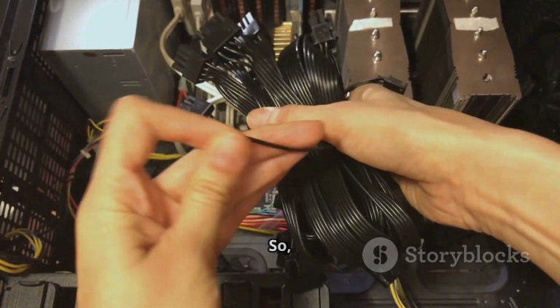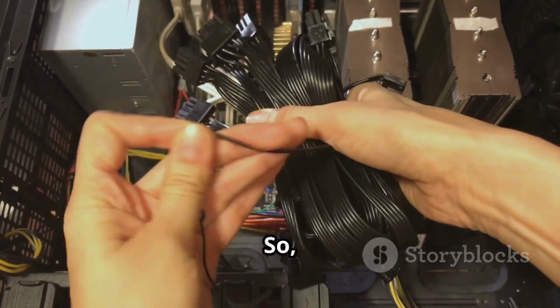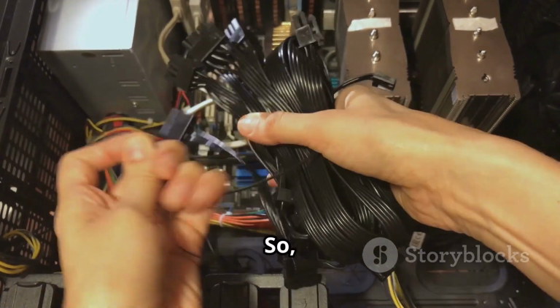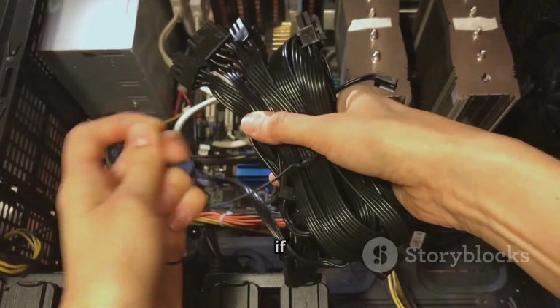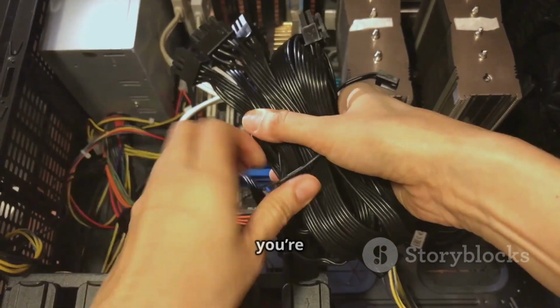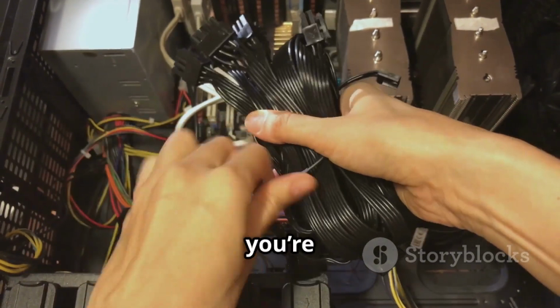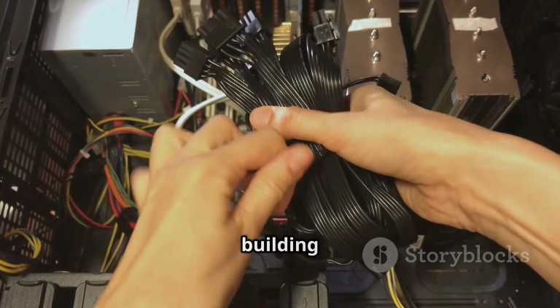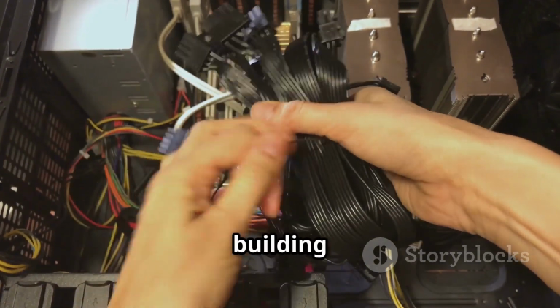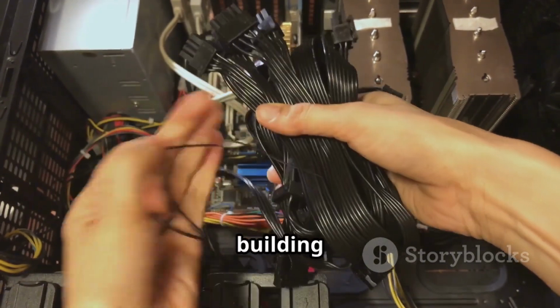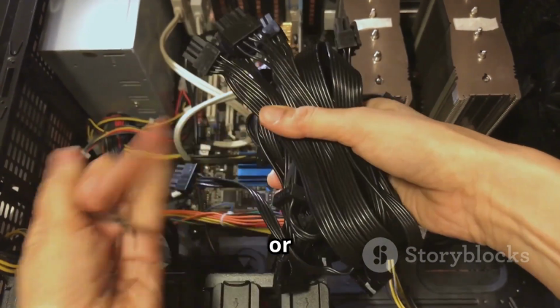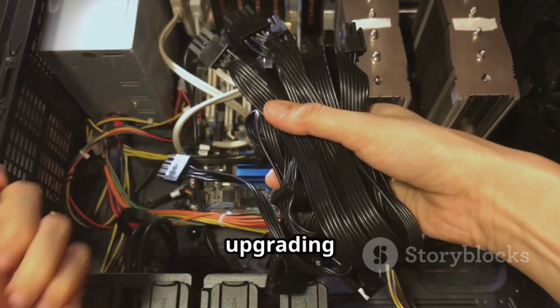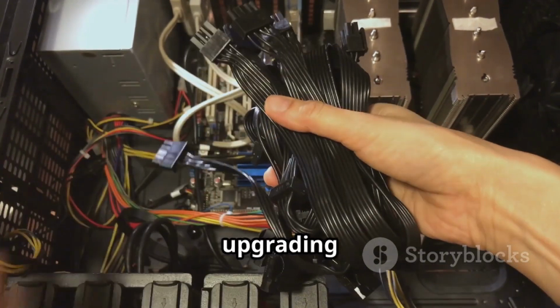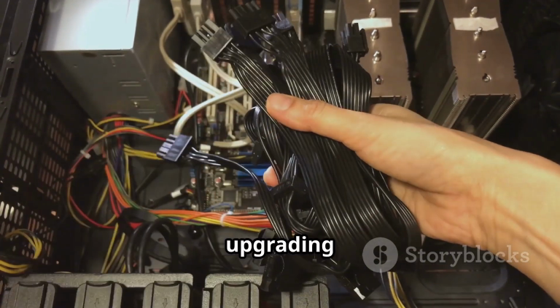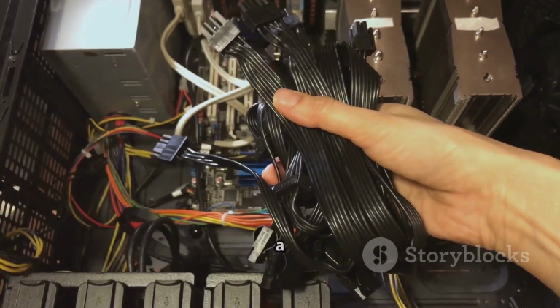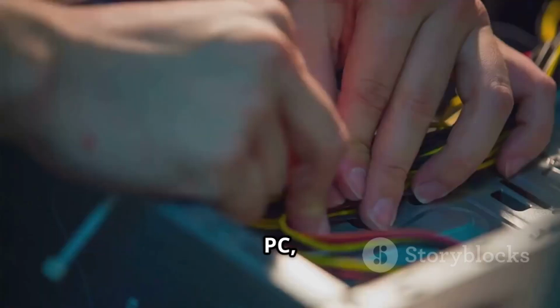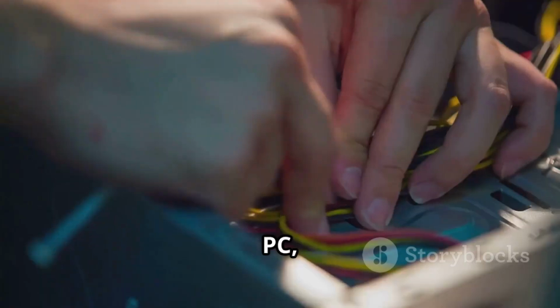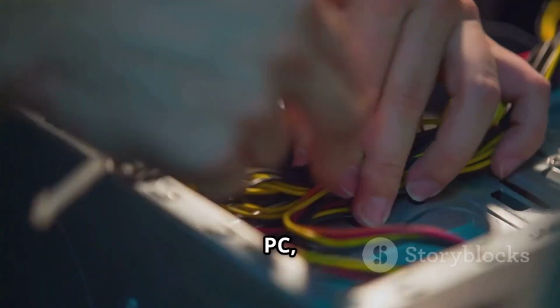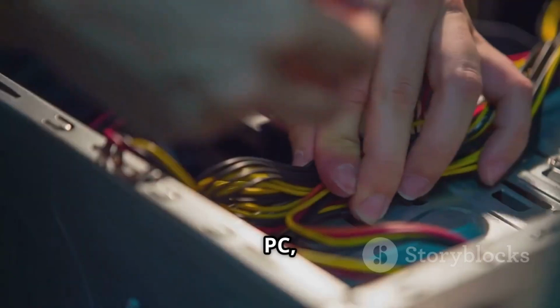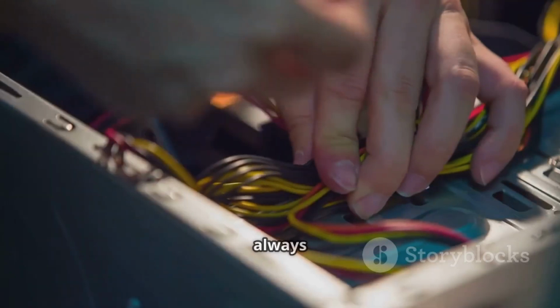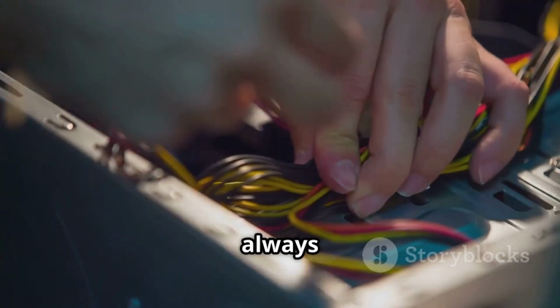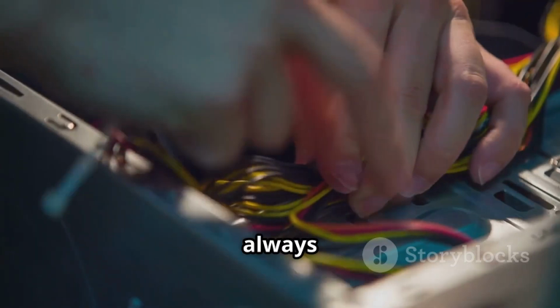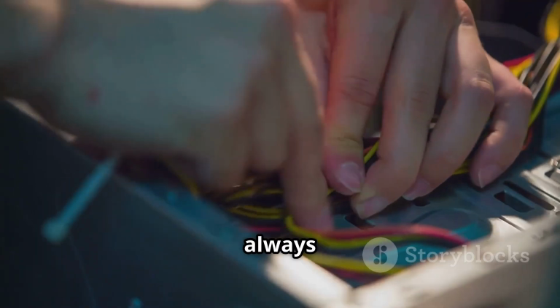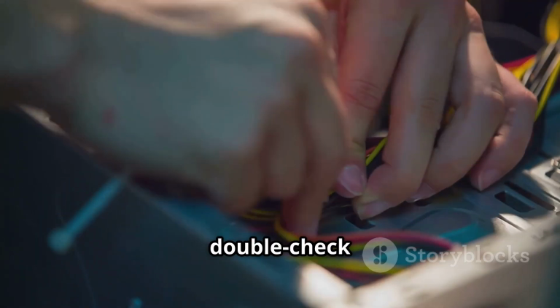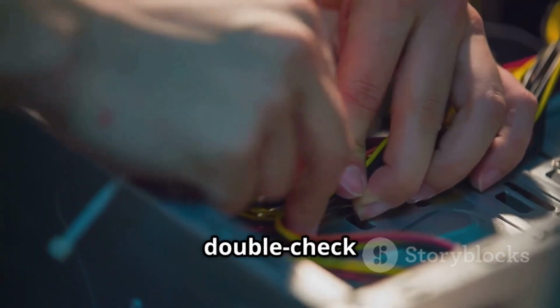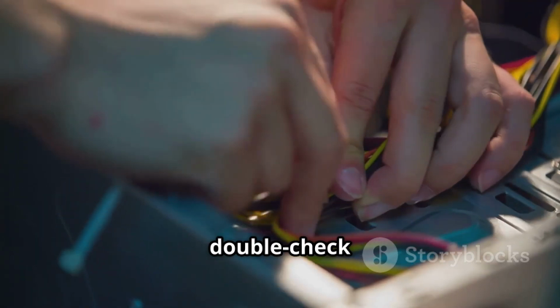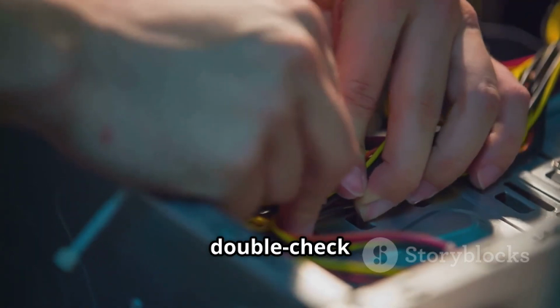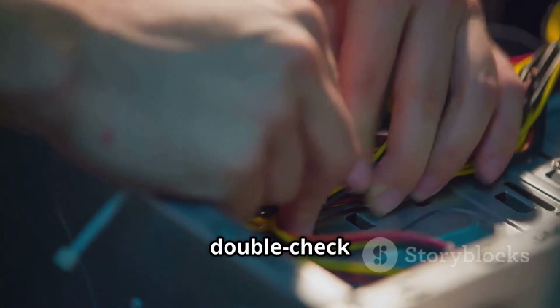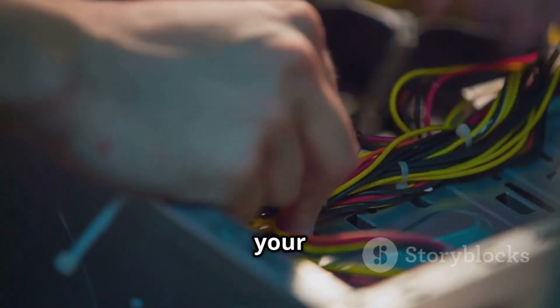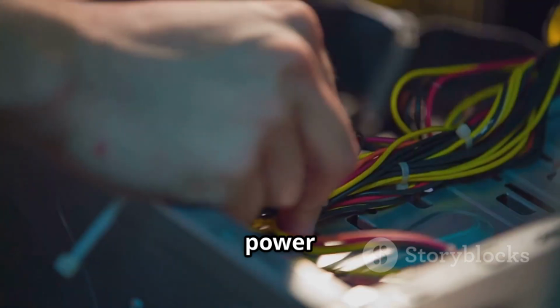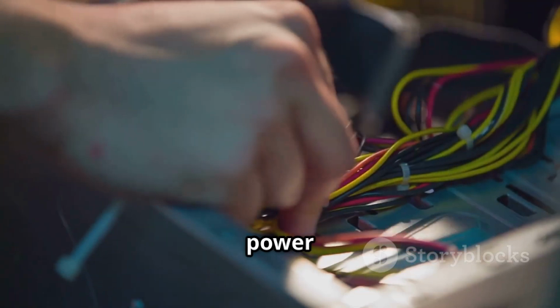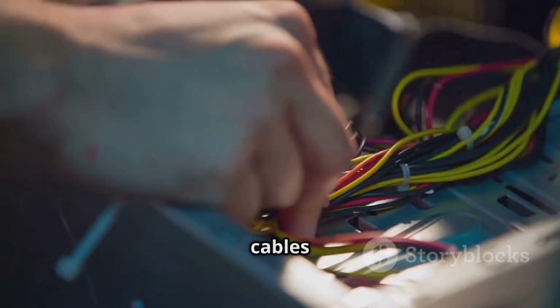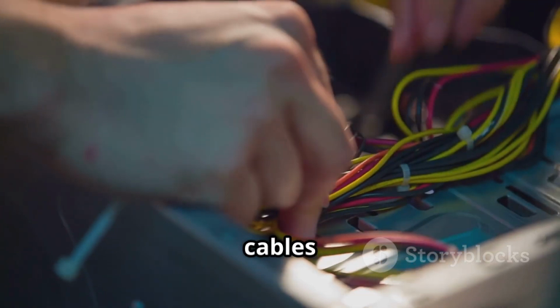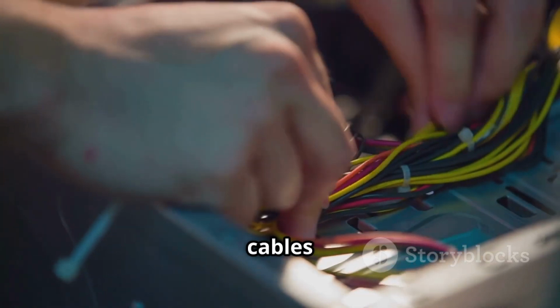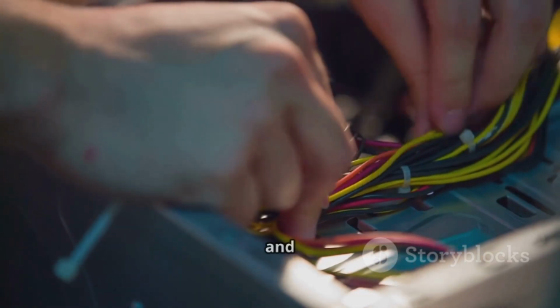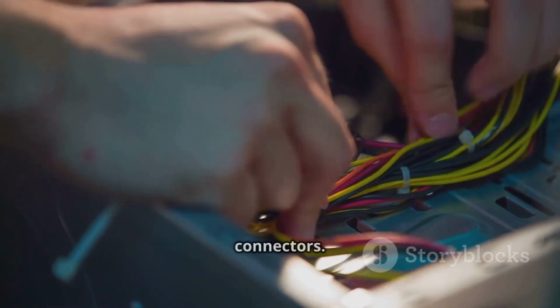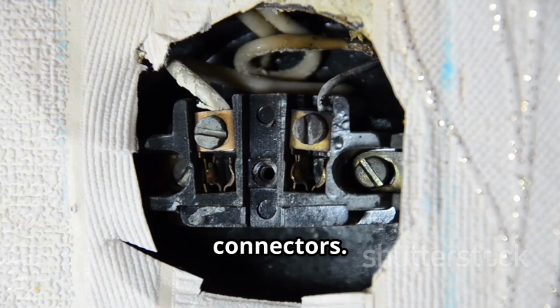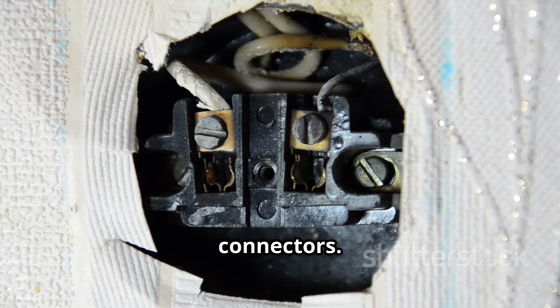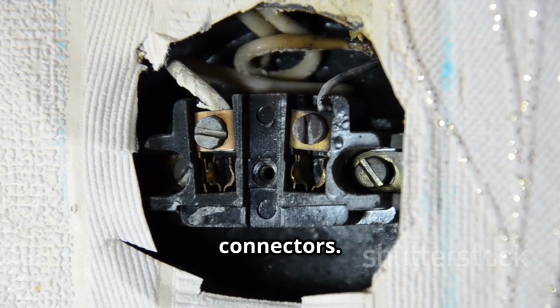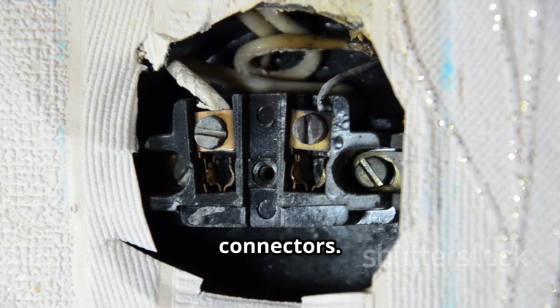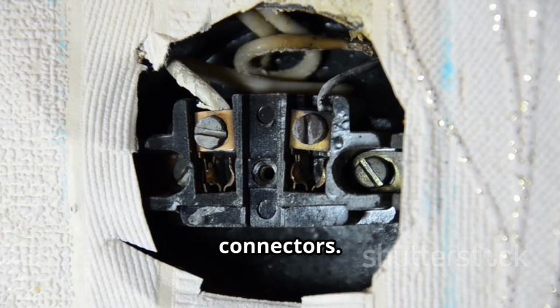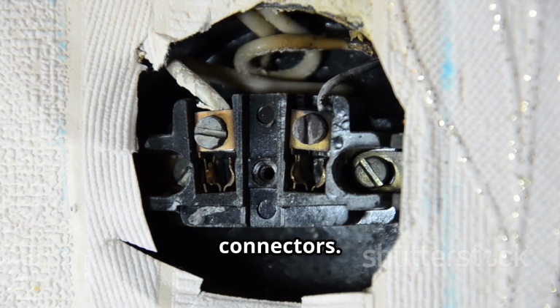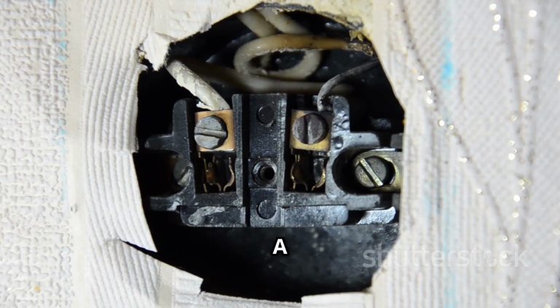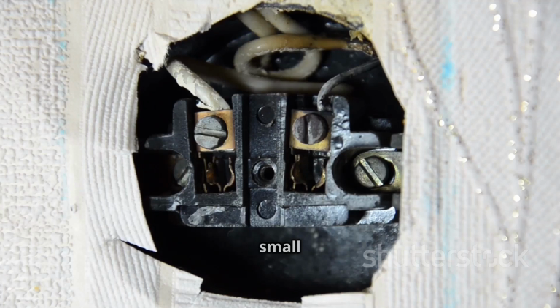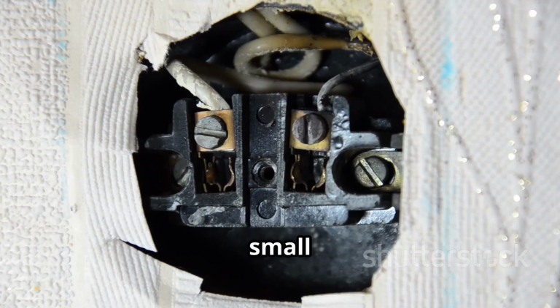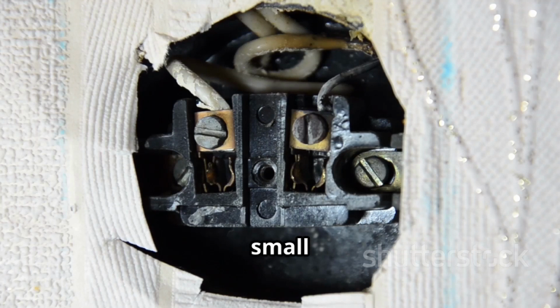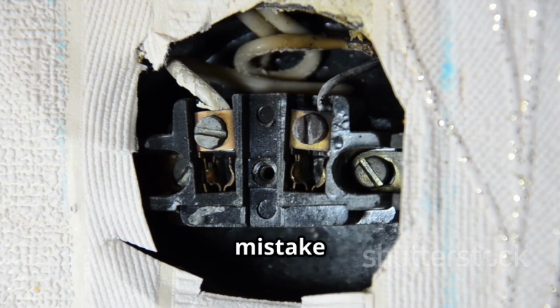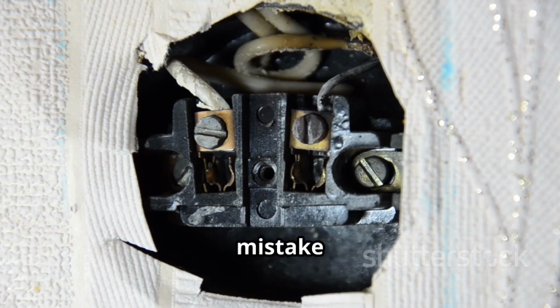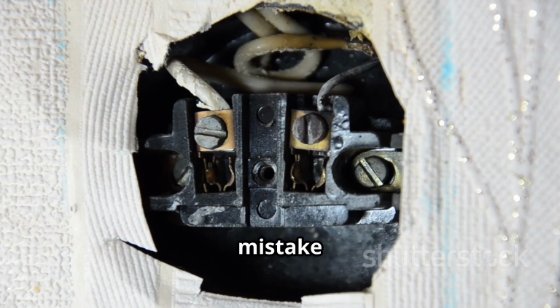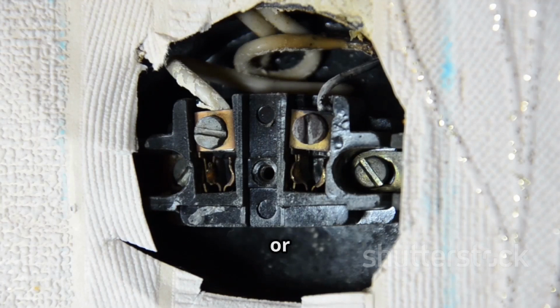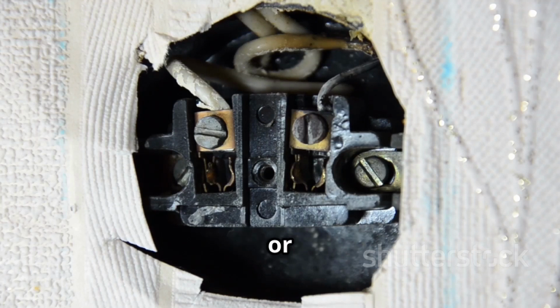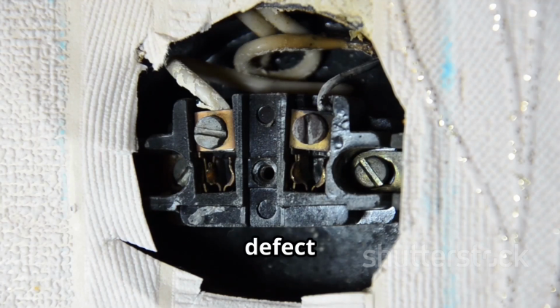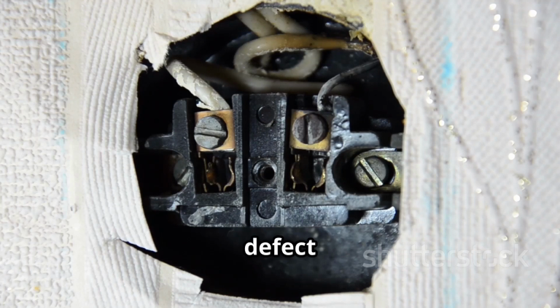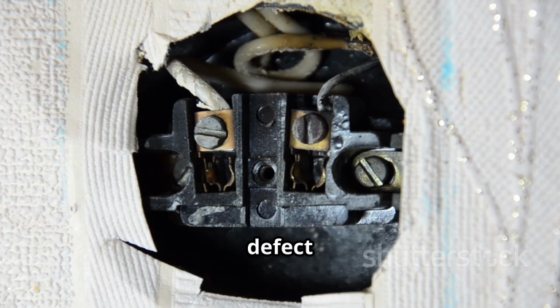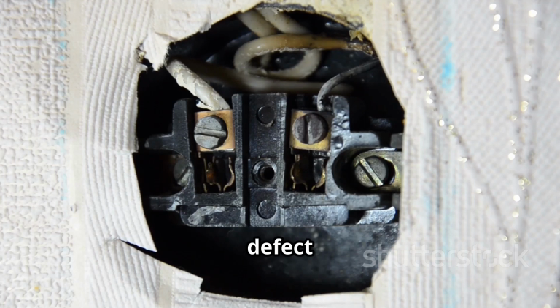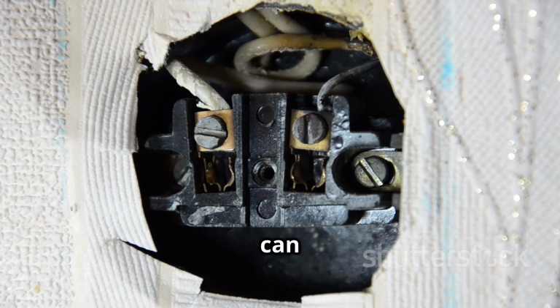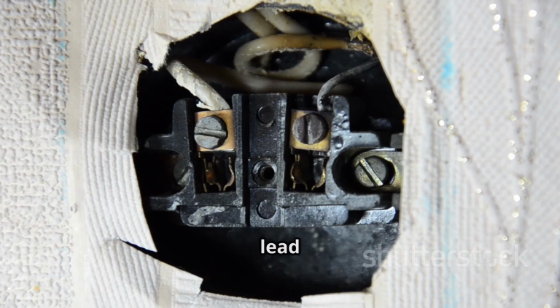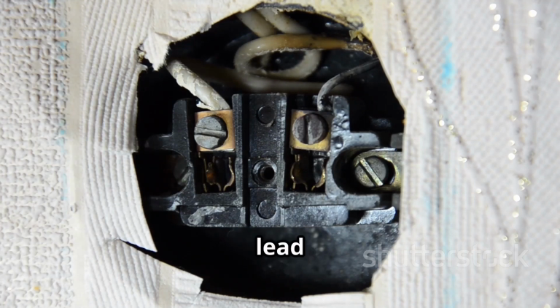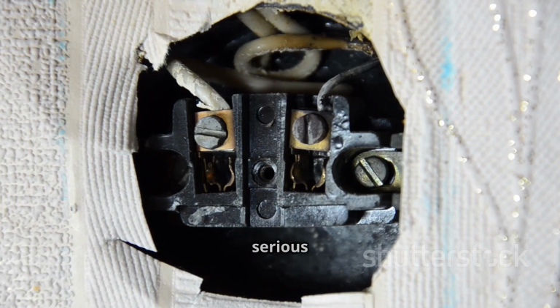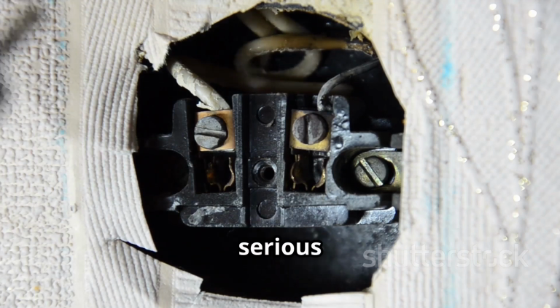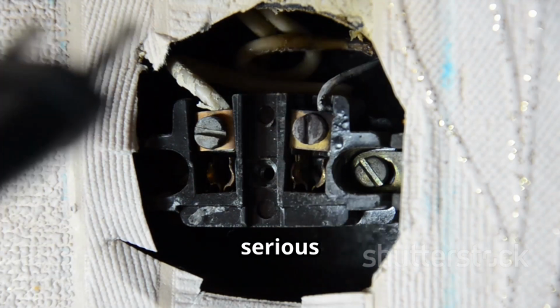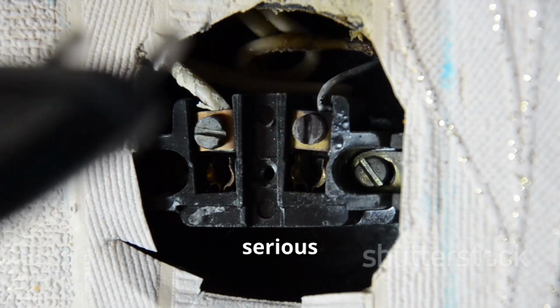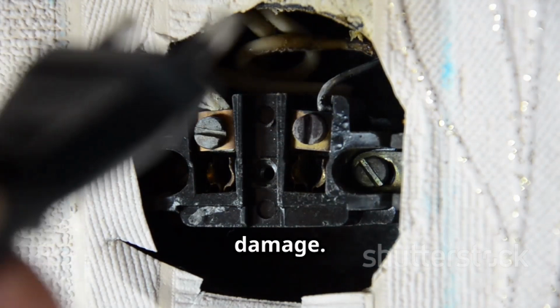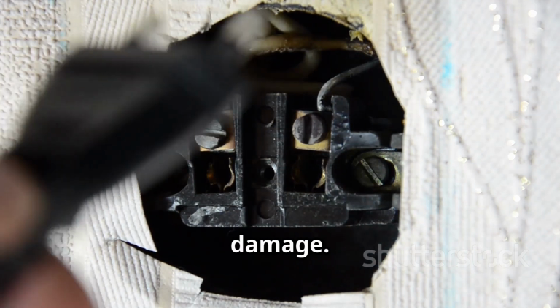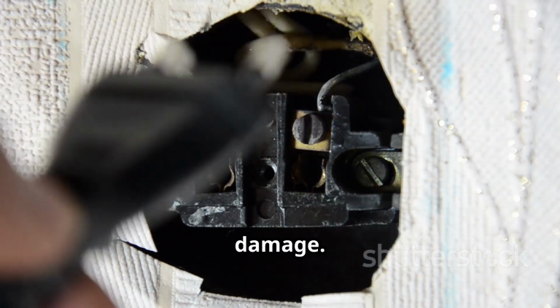So, if you're building or upgrading a PC, always double-check your power cables and connectors. A small mistake or defect can lead to serious damage.